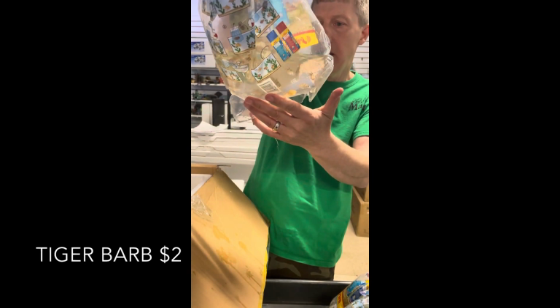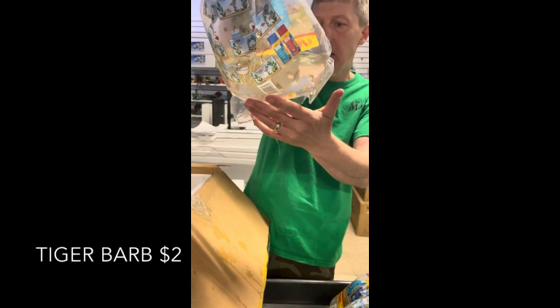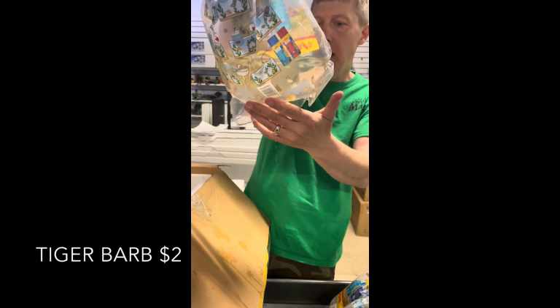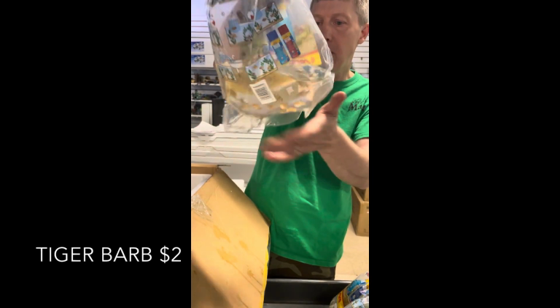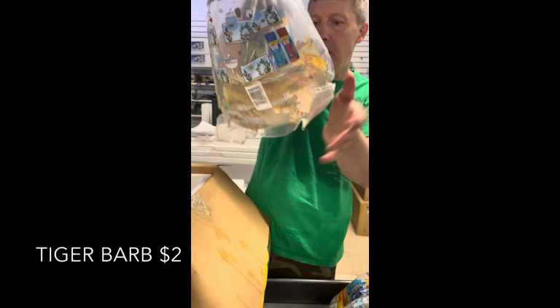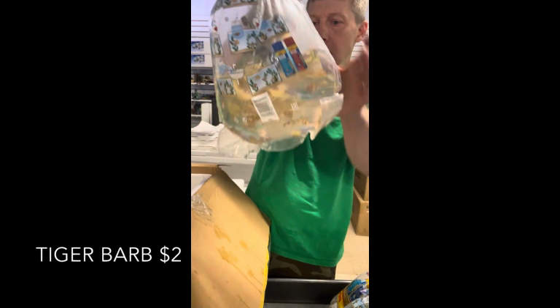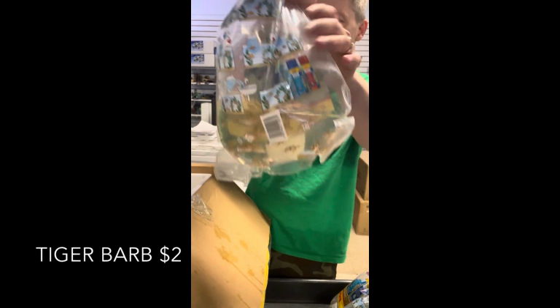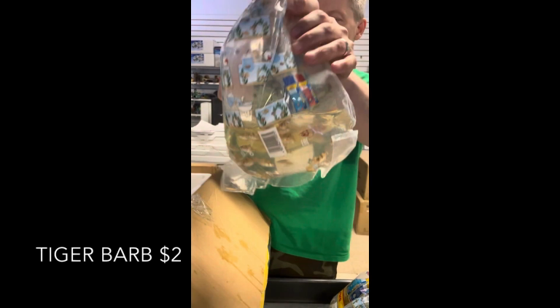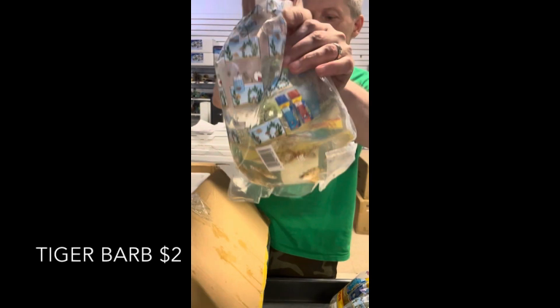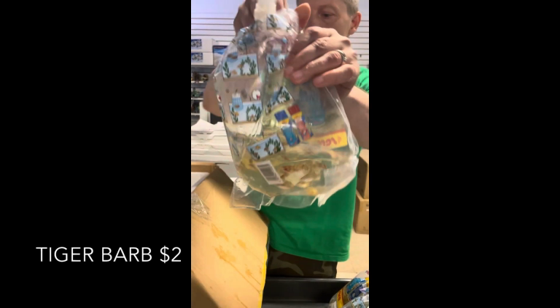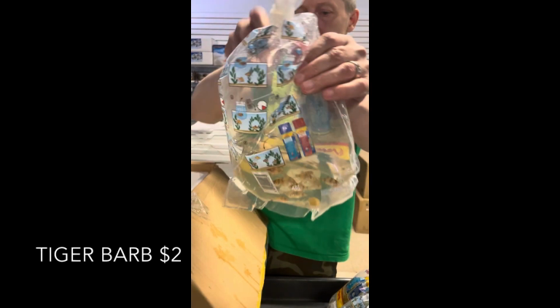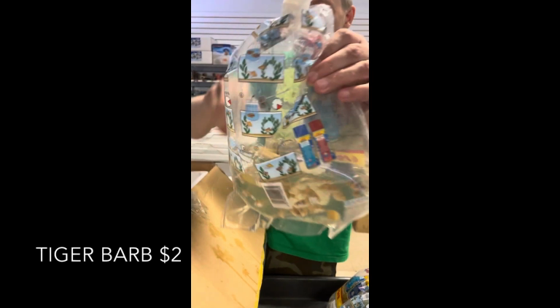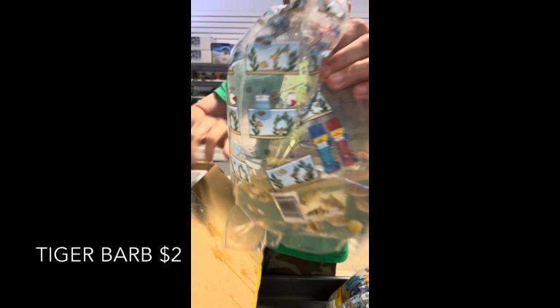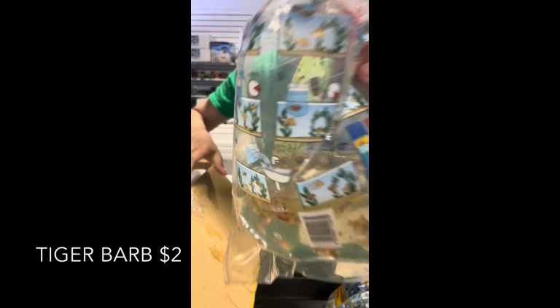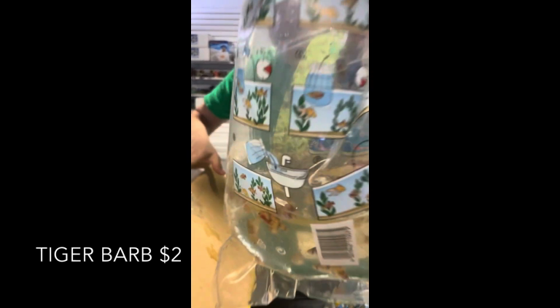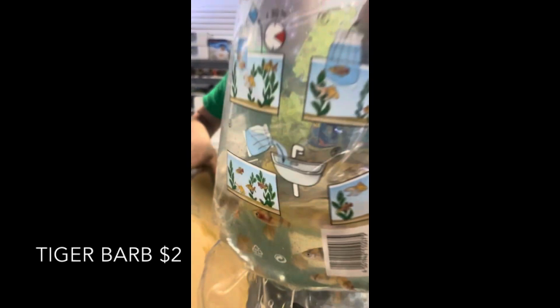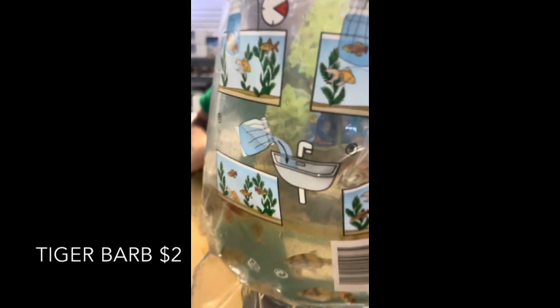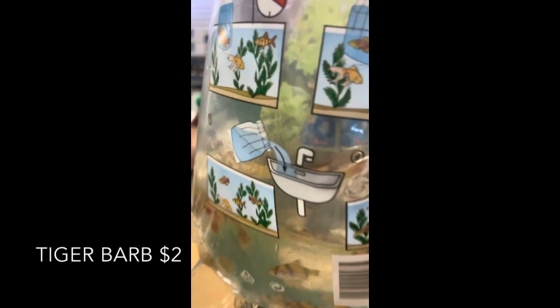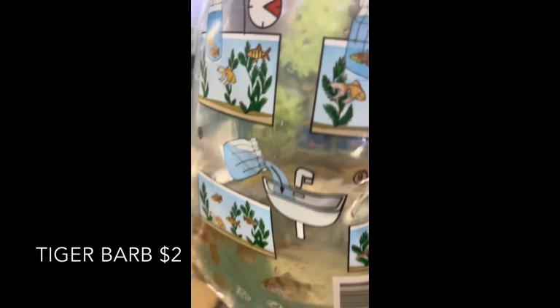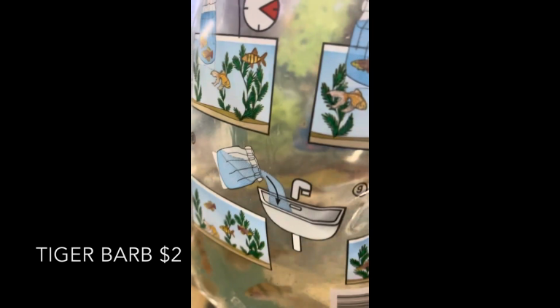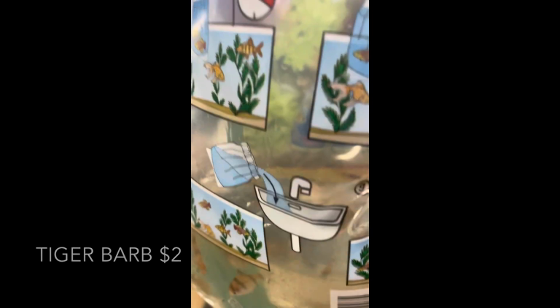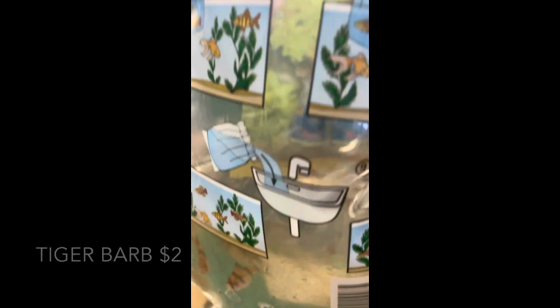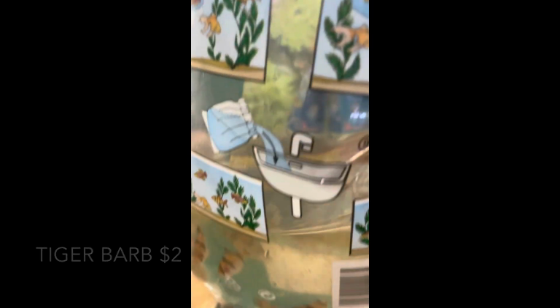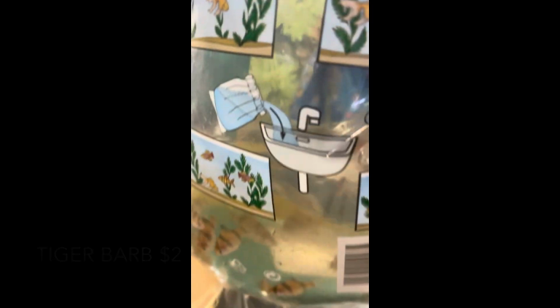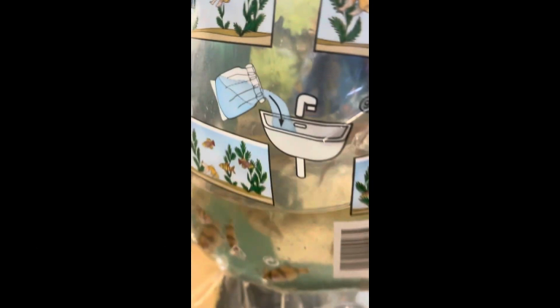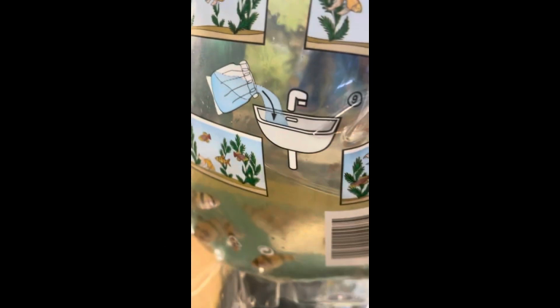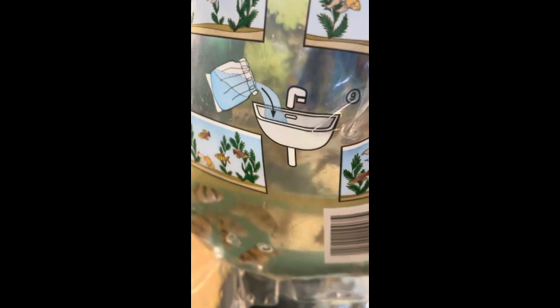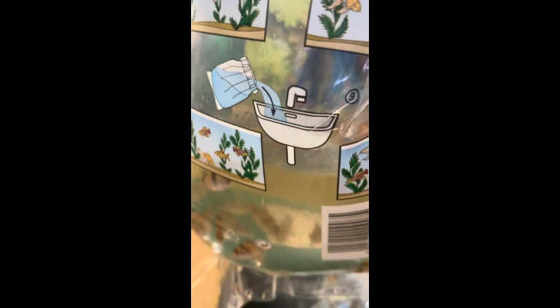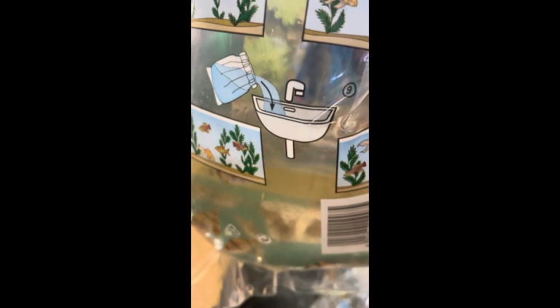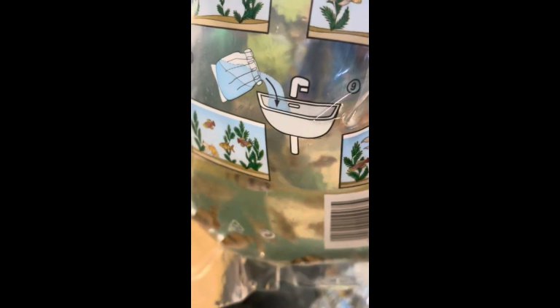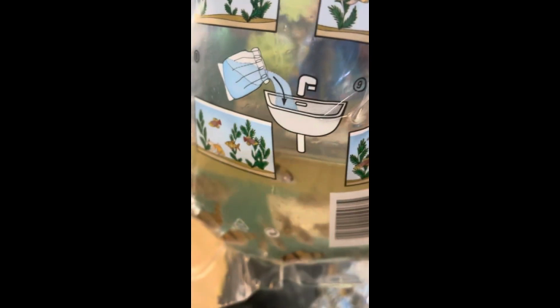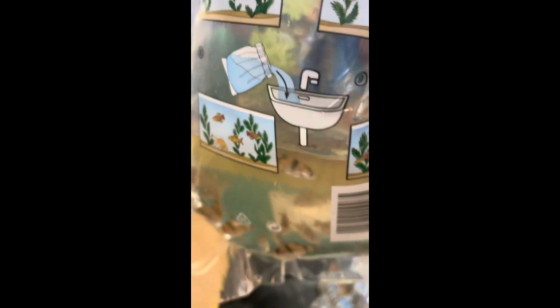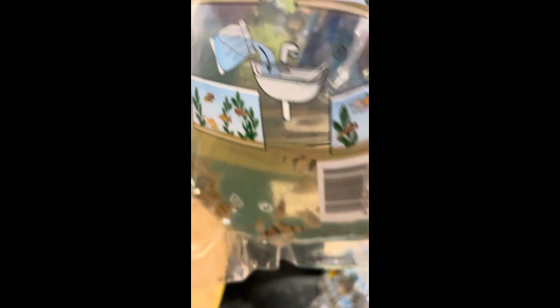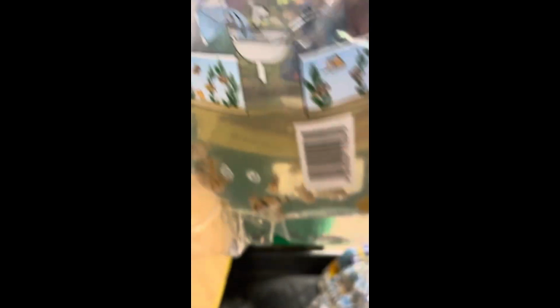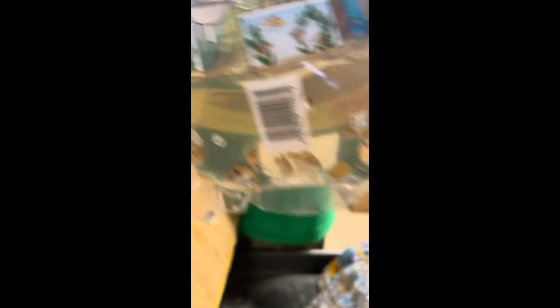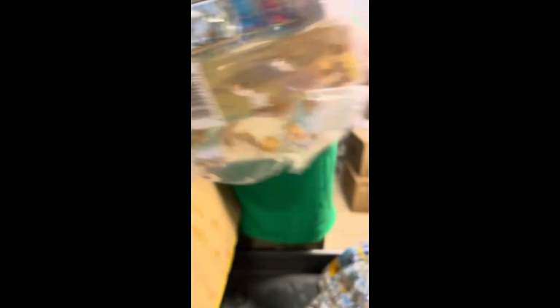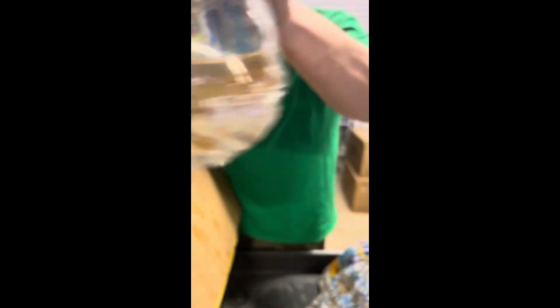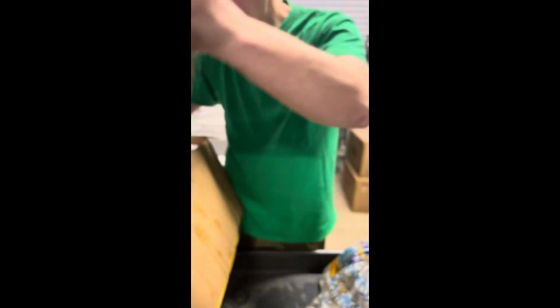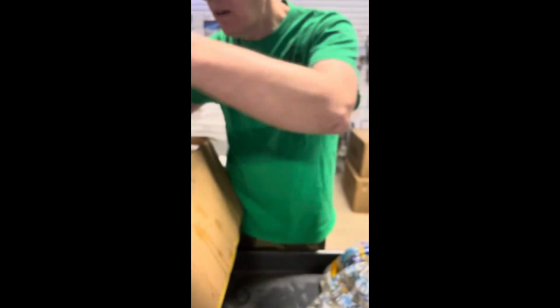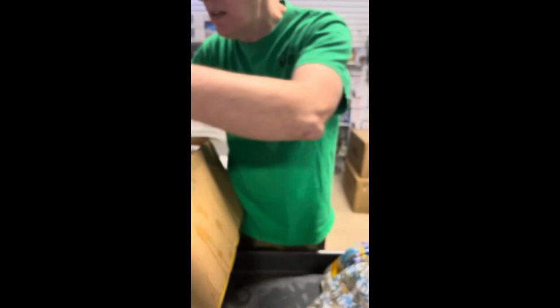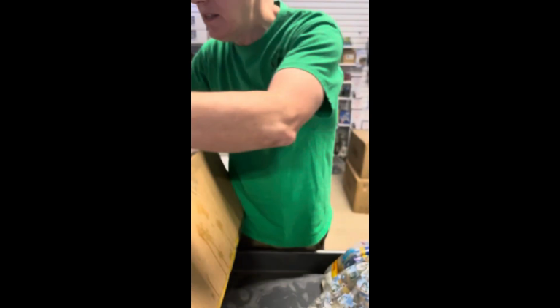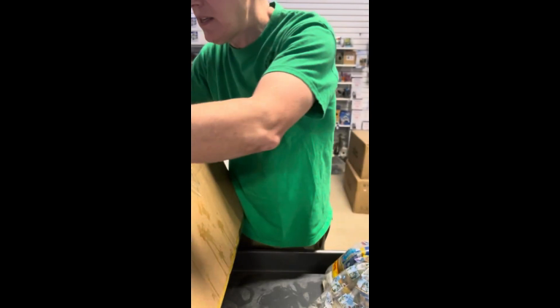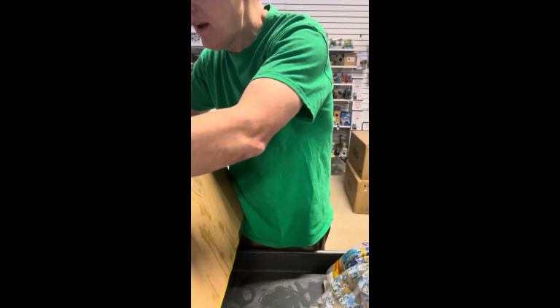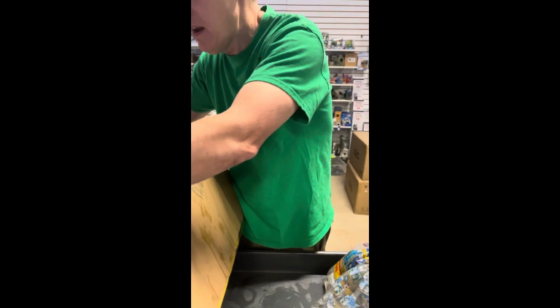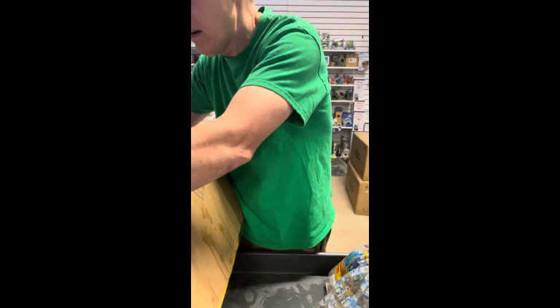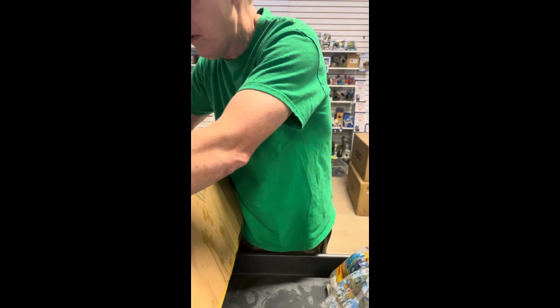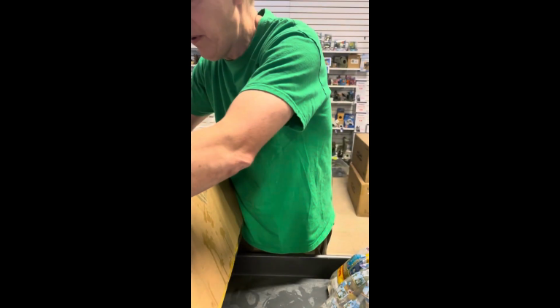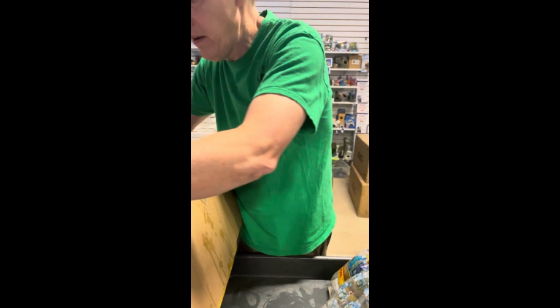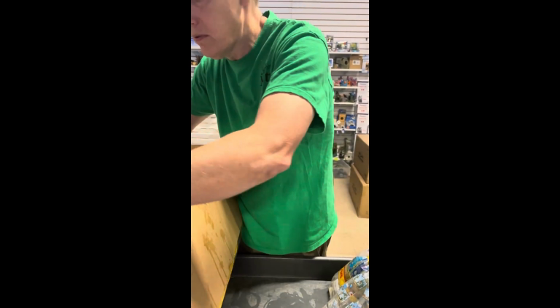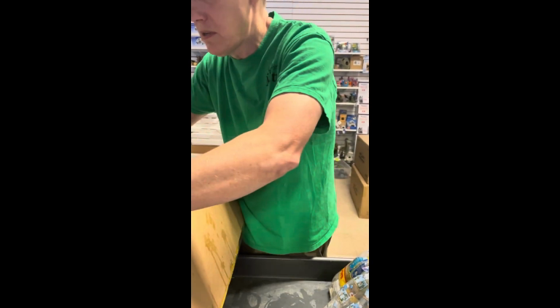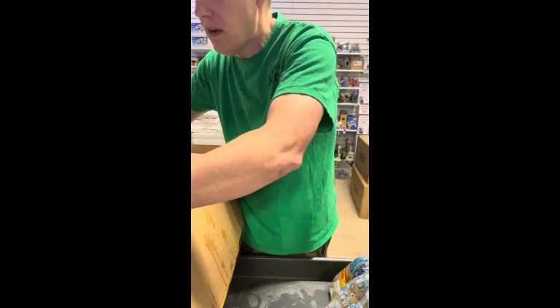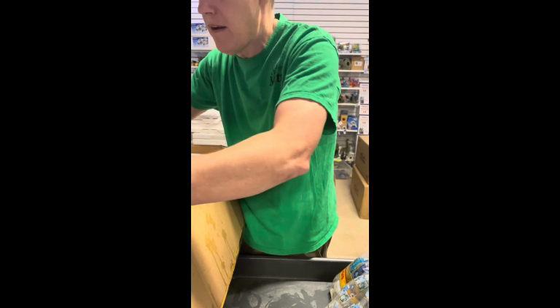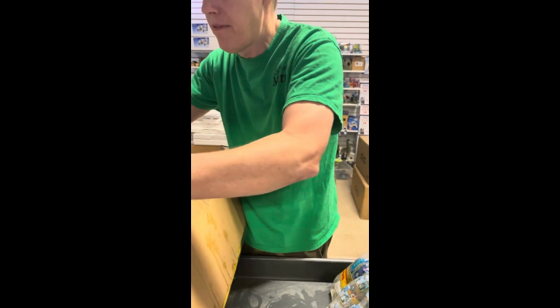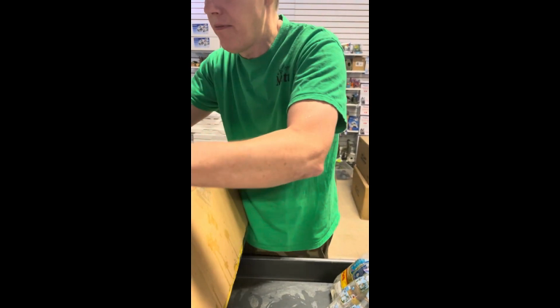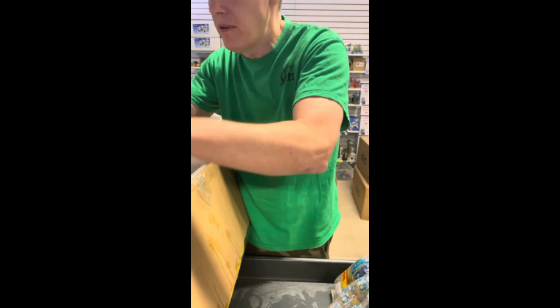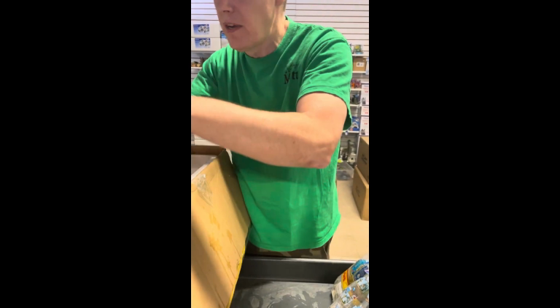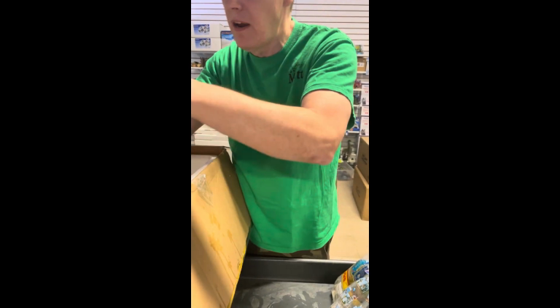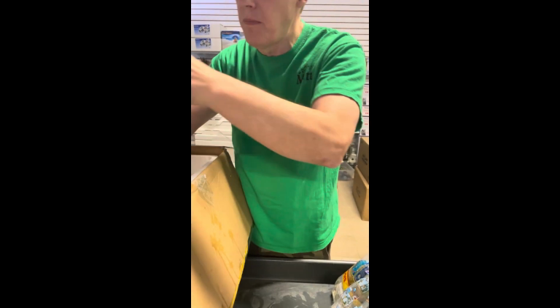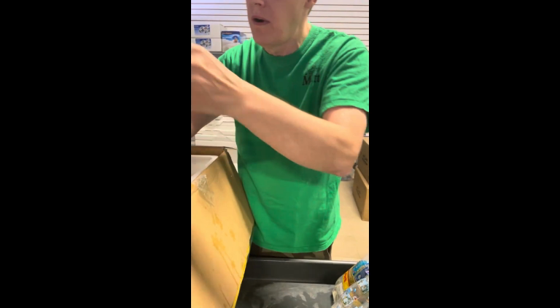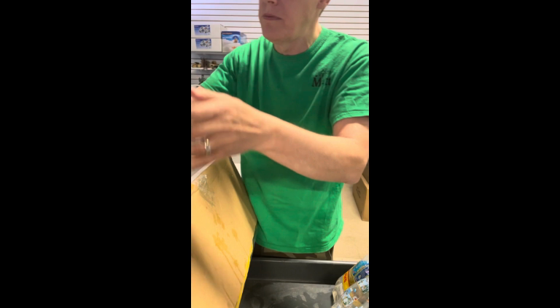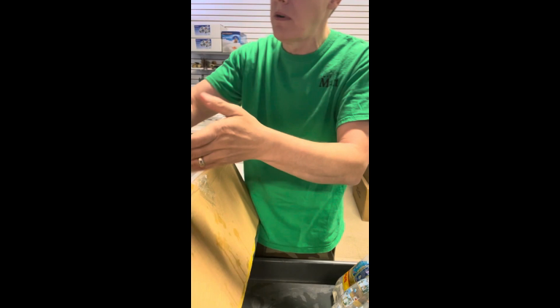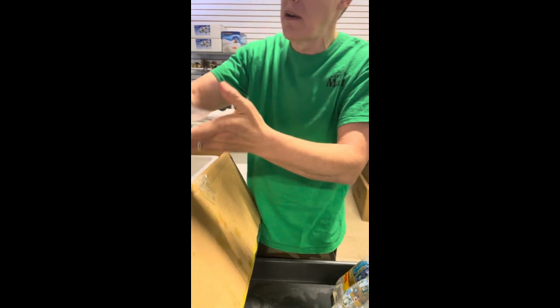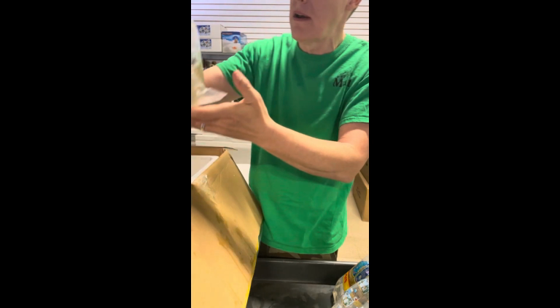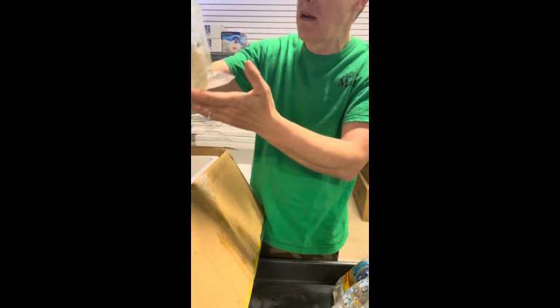Tiger barb — restock on those guys. Got regulars like these guys, greens and albinos to offer for tiger barbs right now.